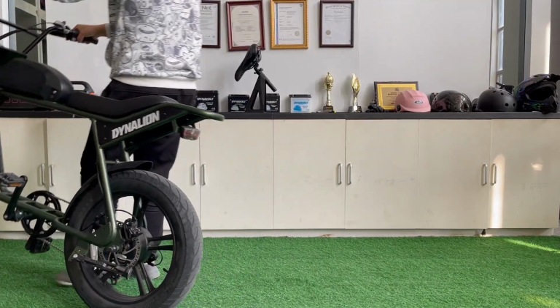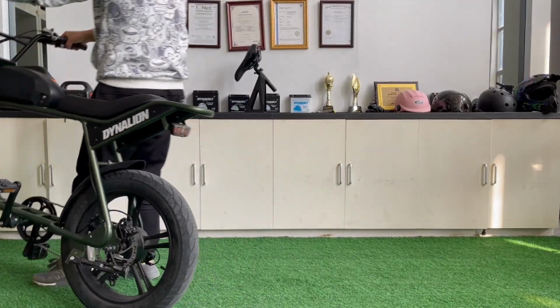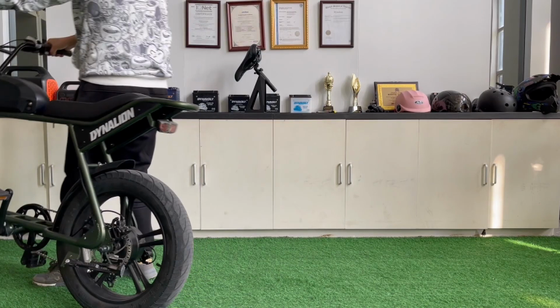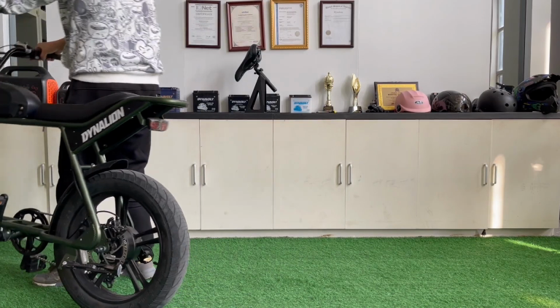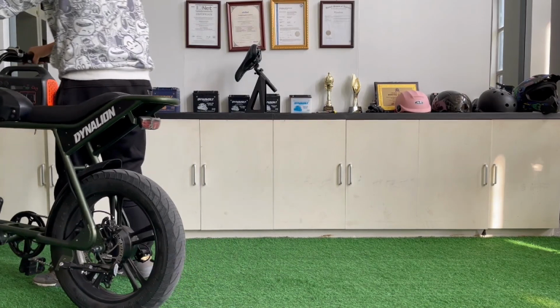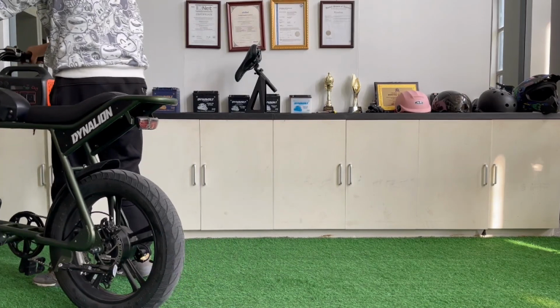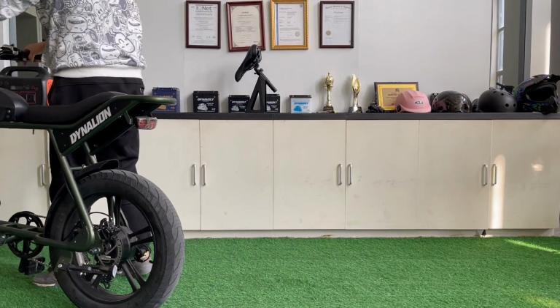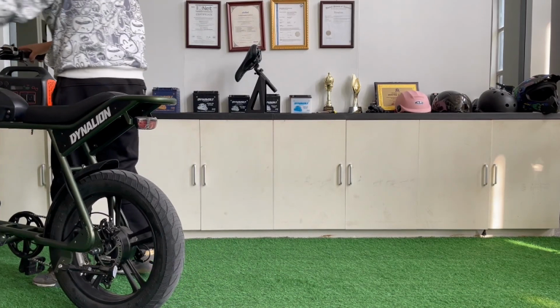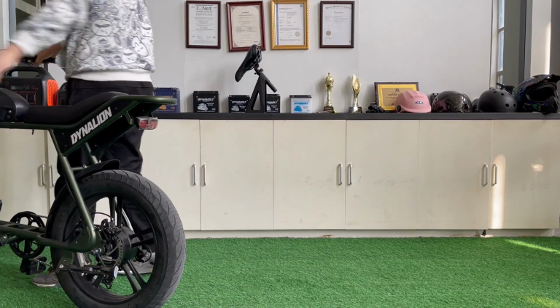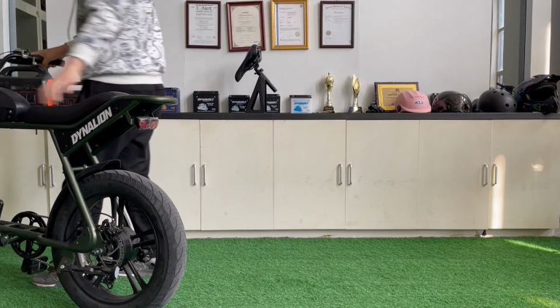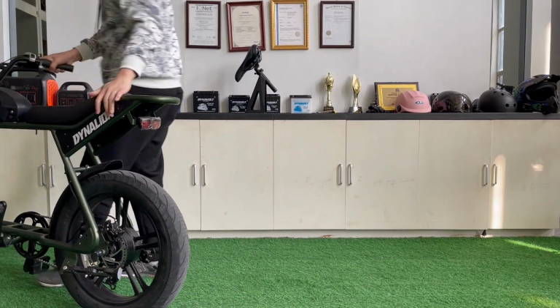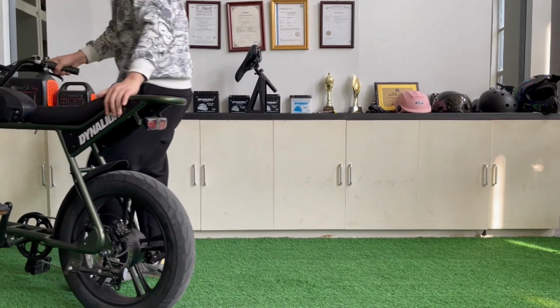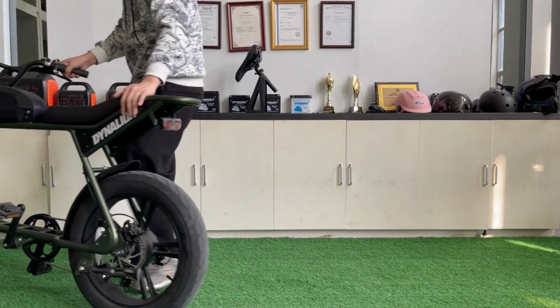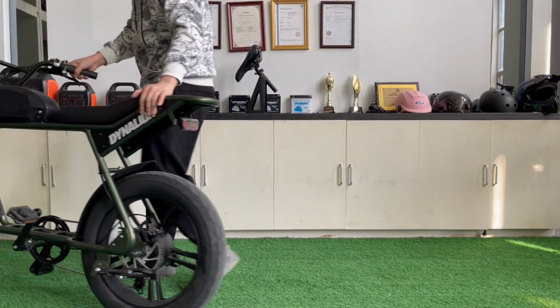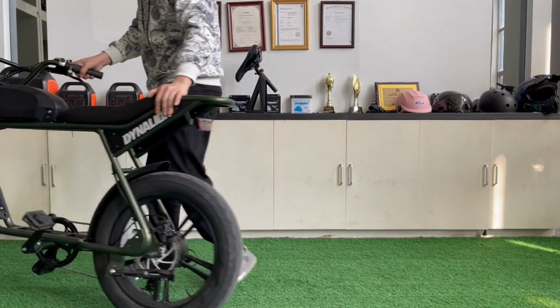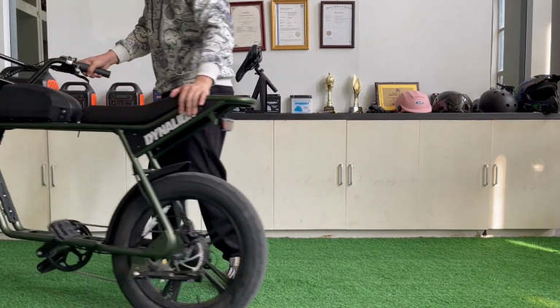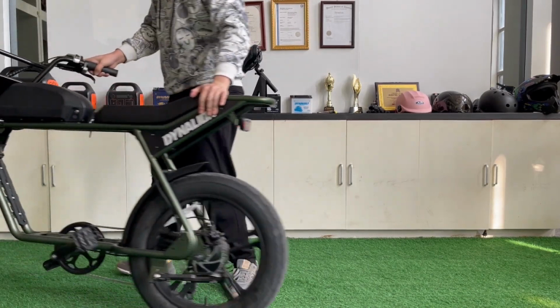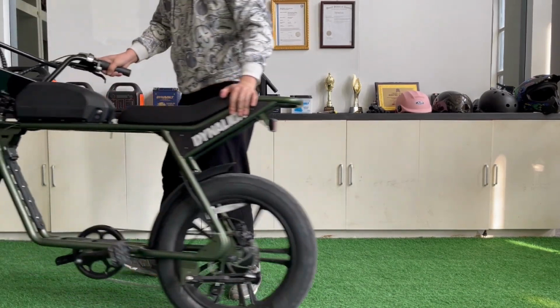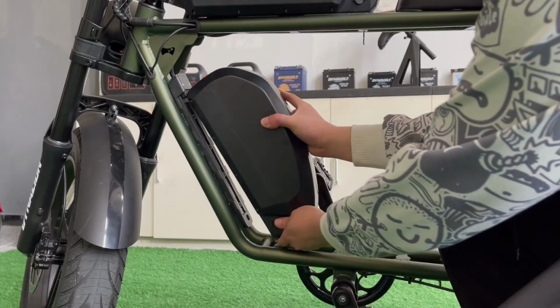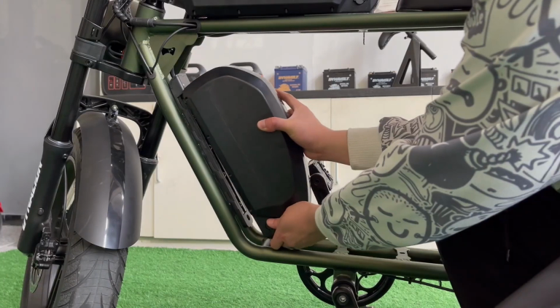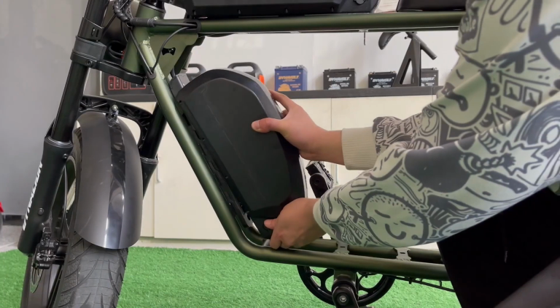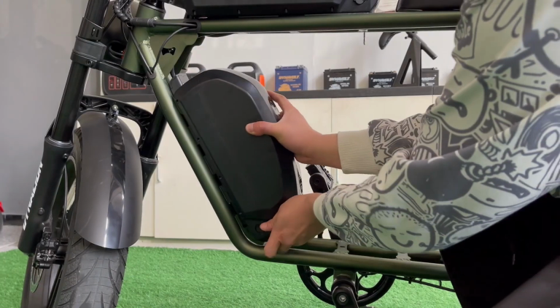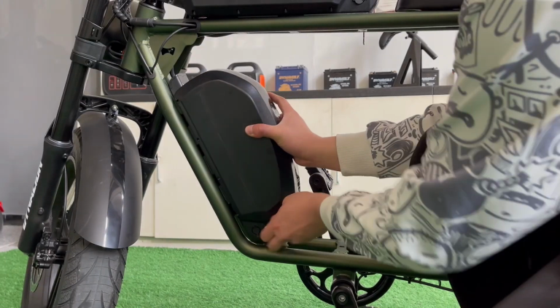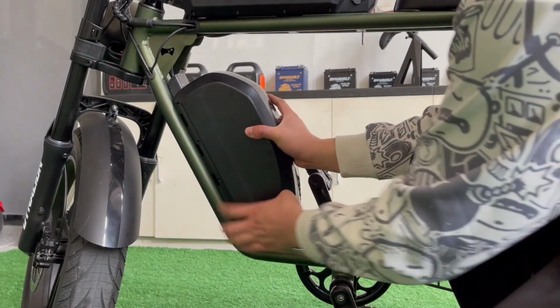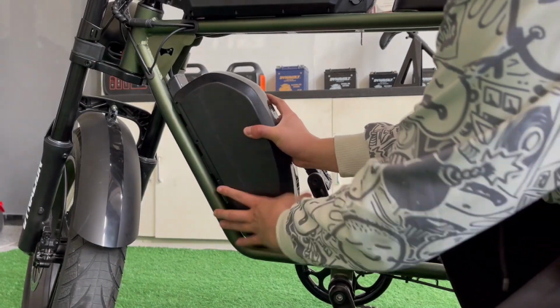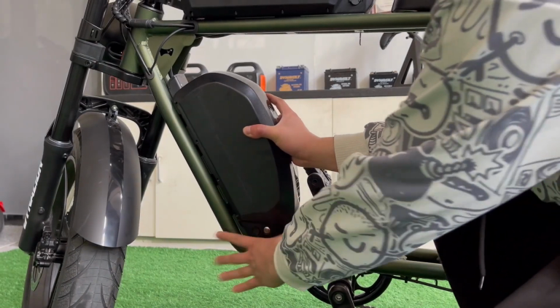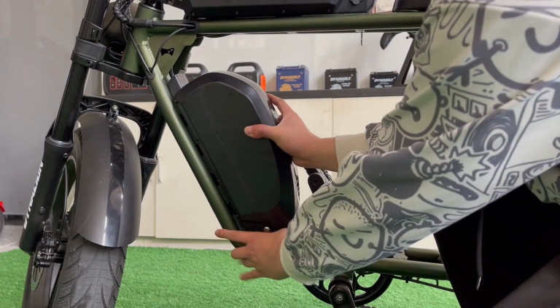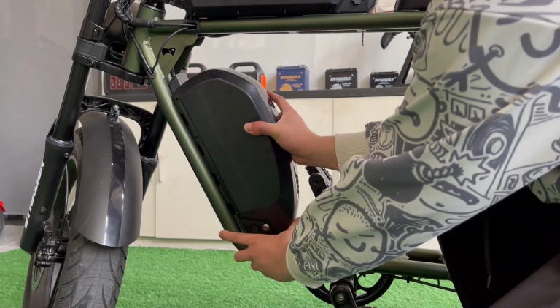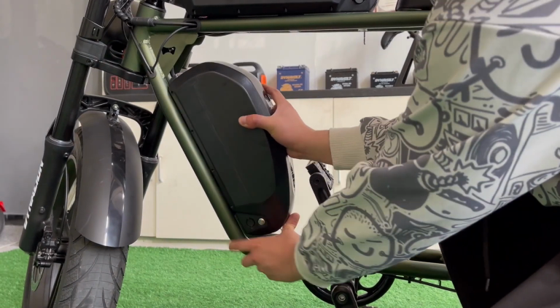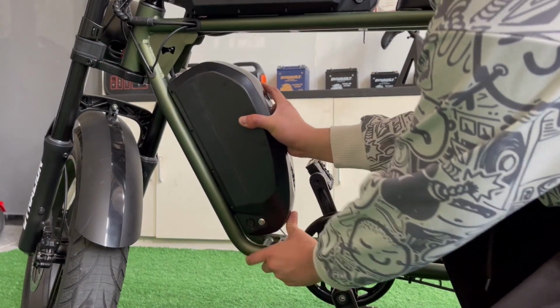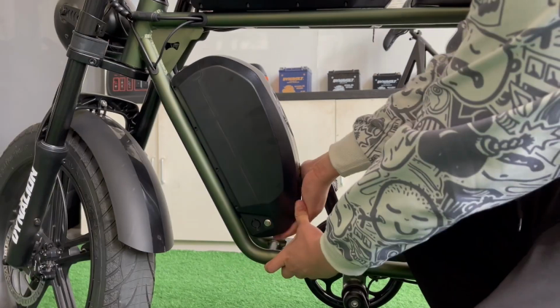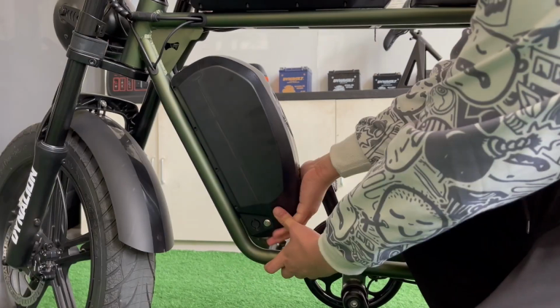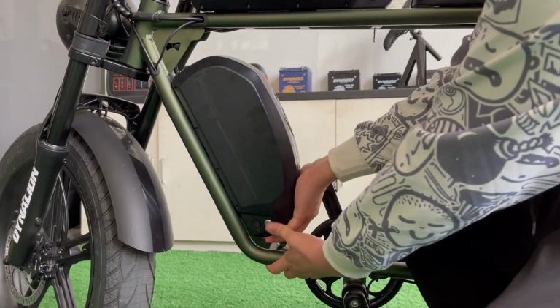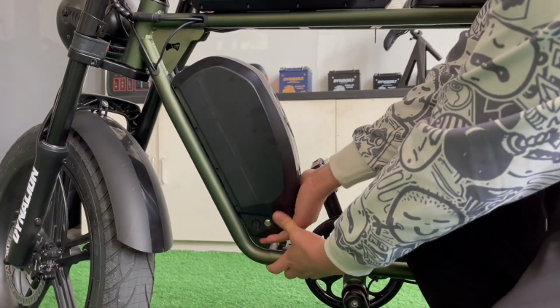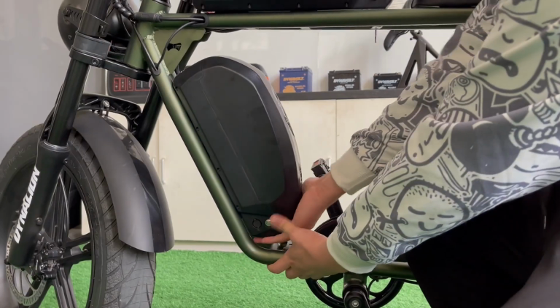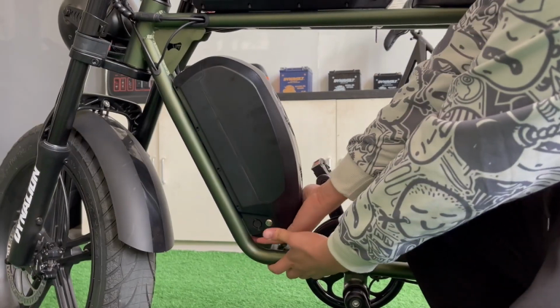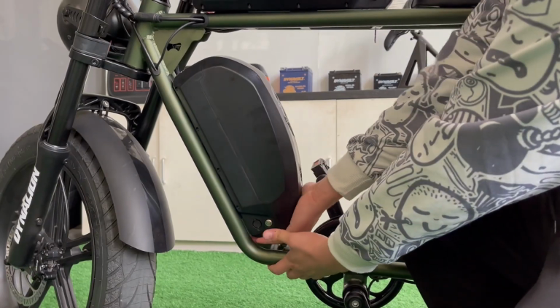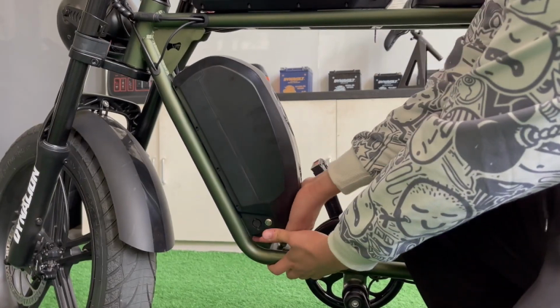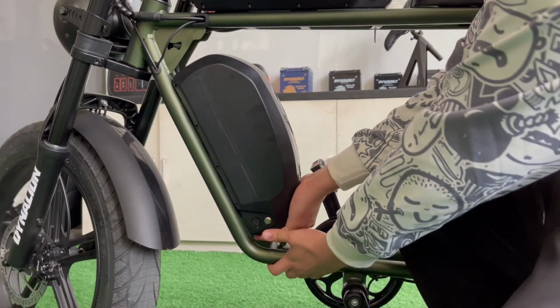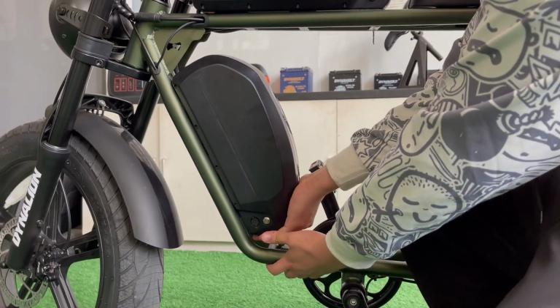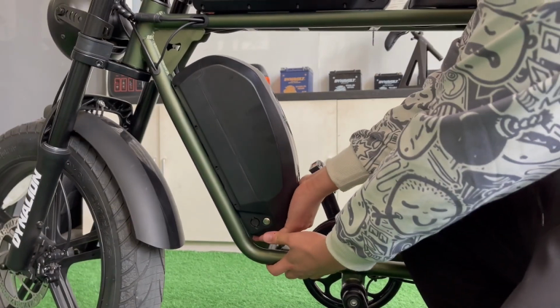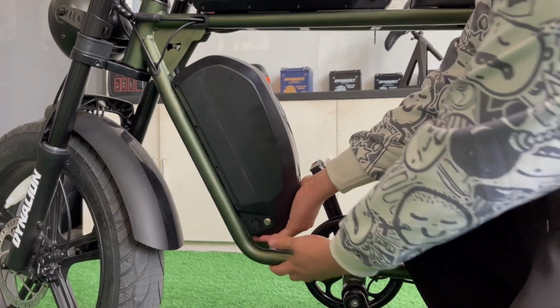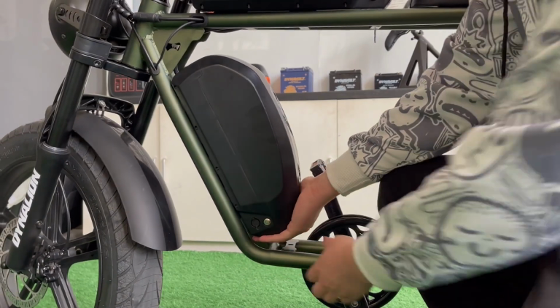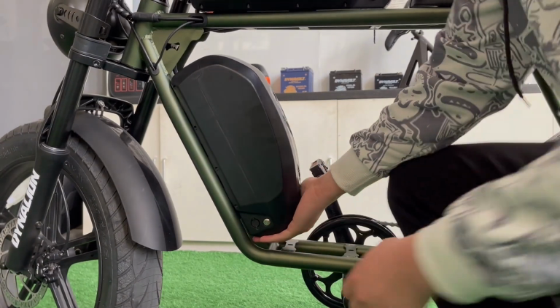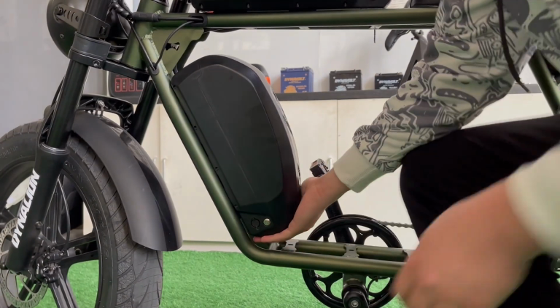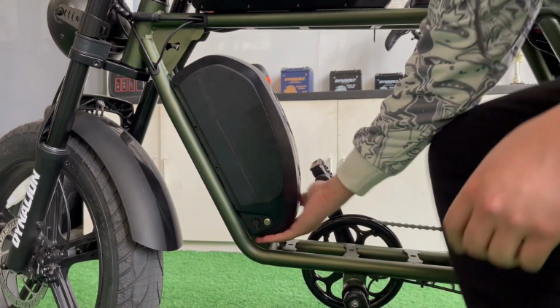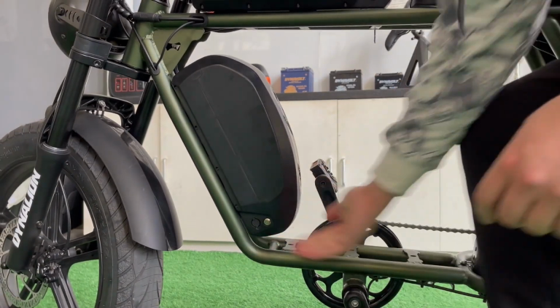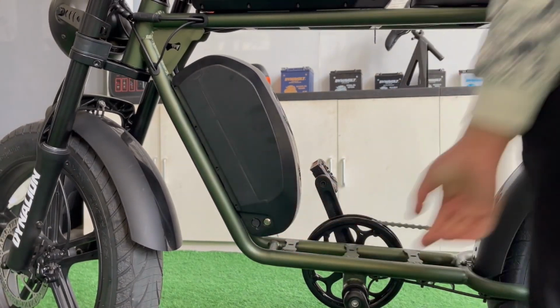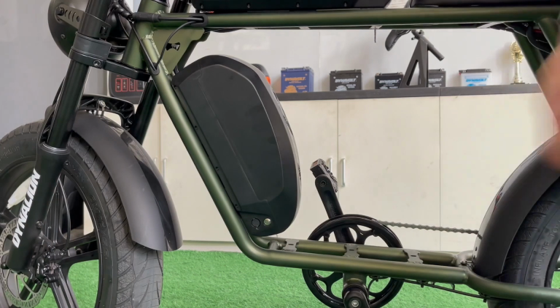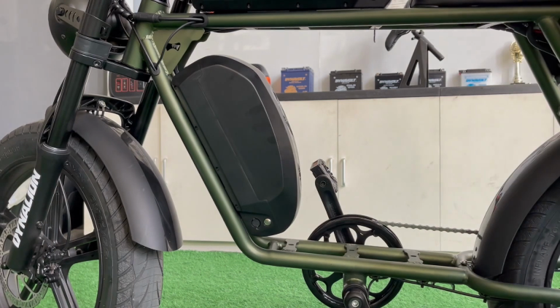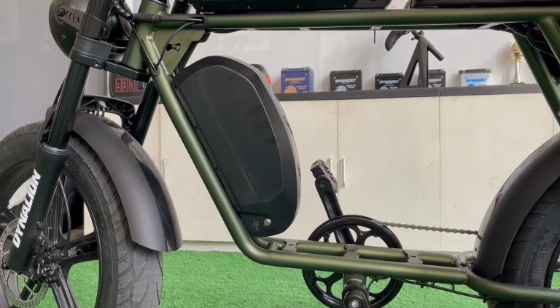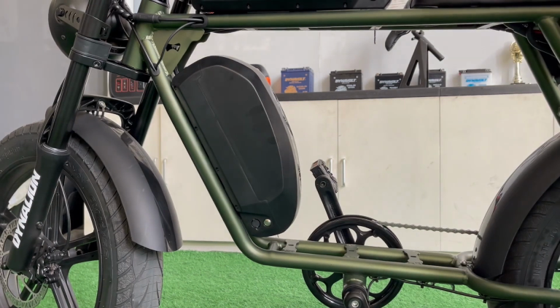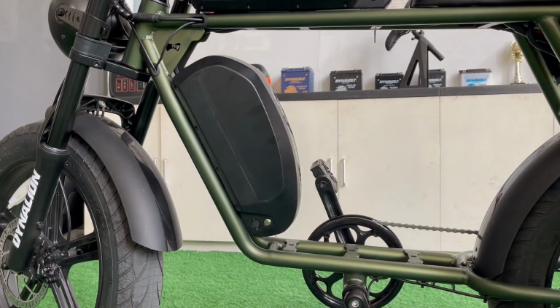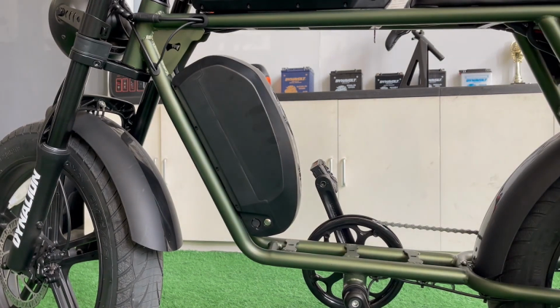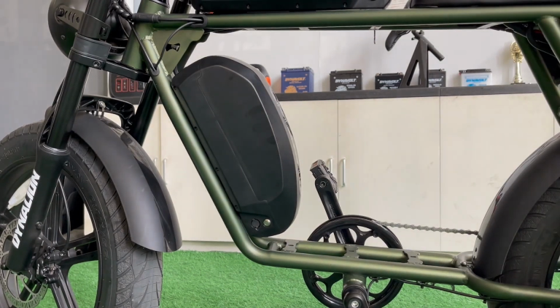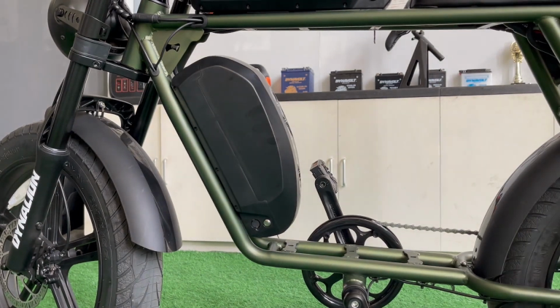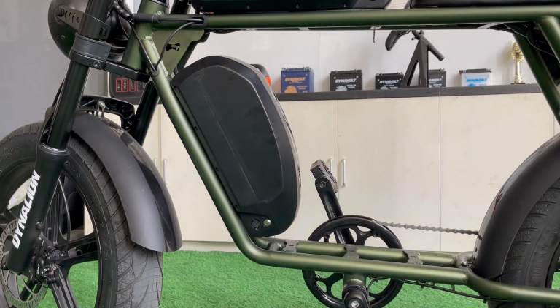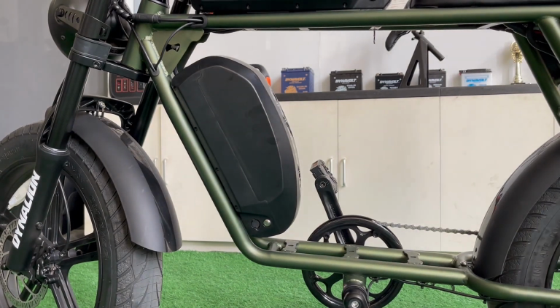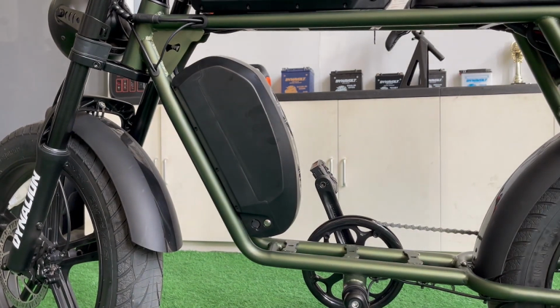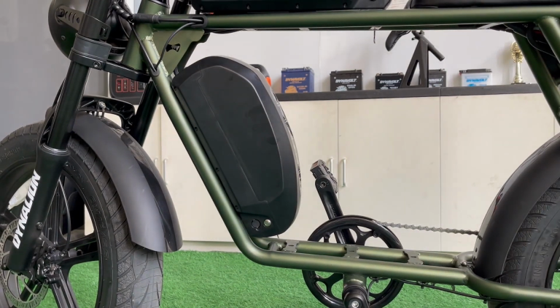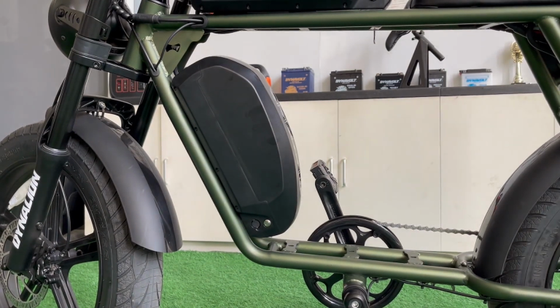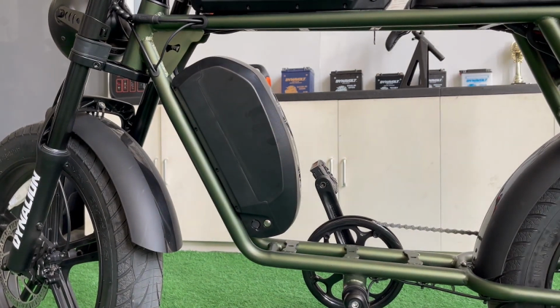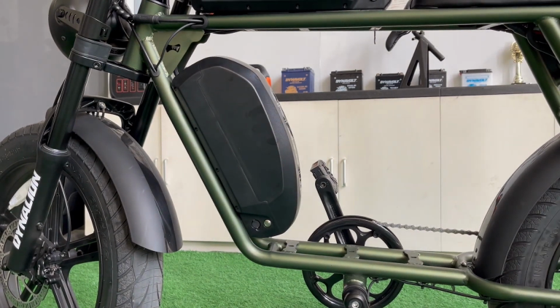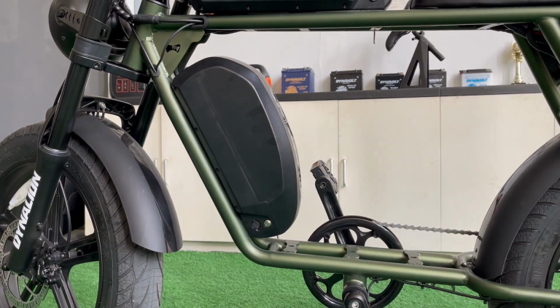Finally, turn the e-bike upright and install the battery. Now you can enjoy the dual batteries e-bike.